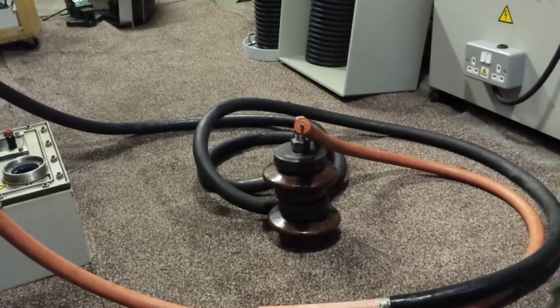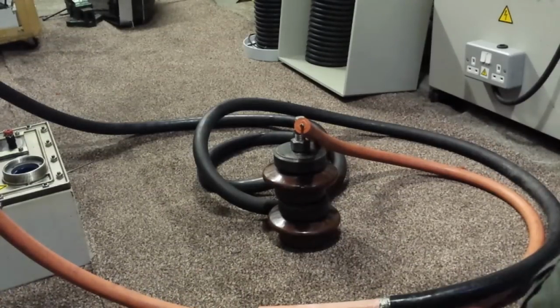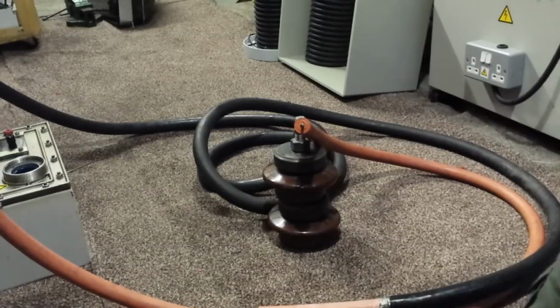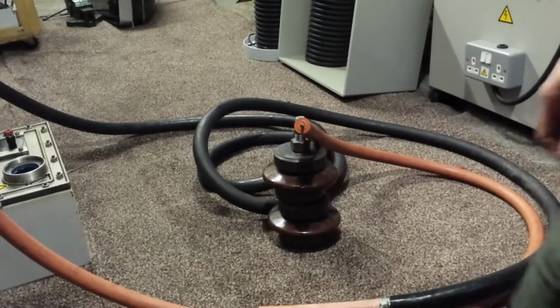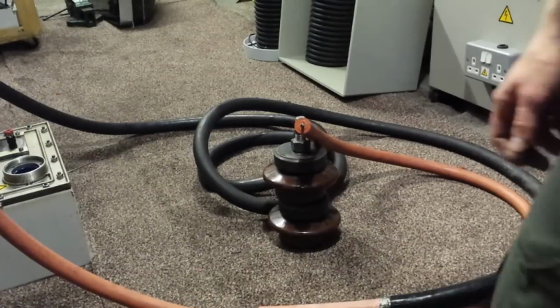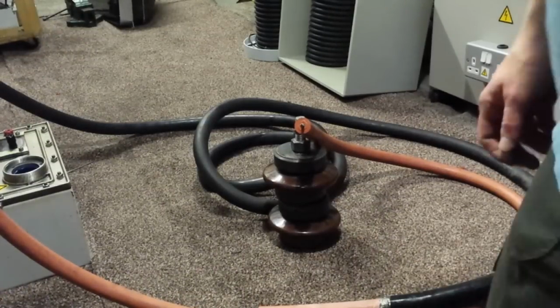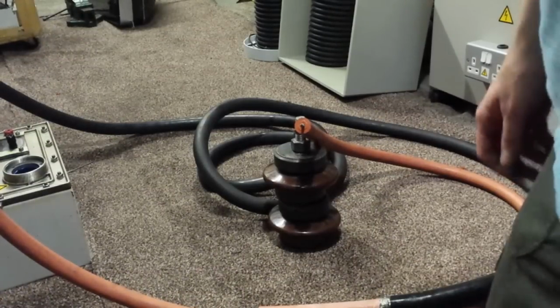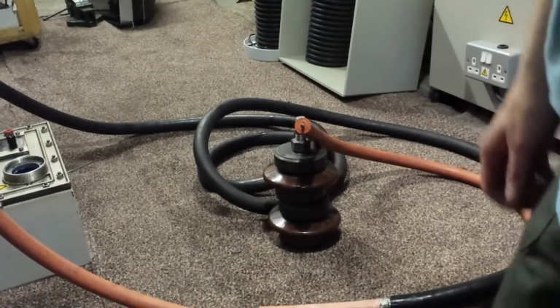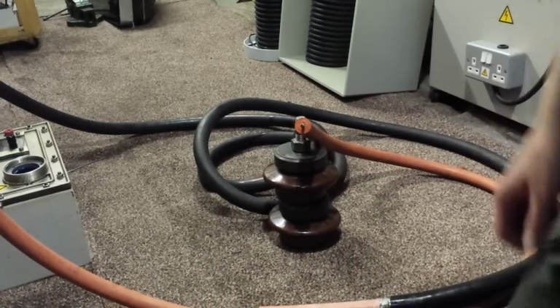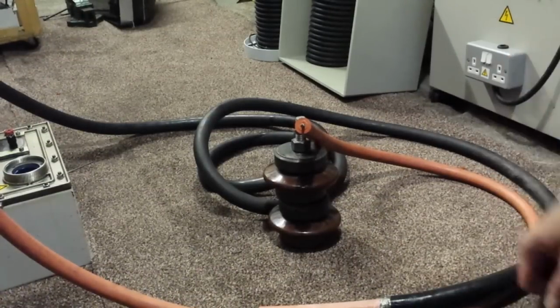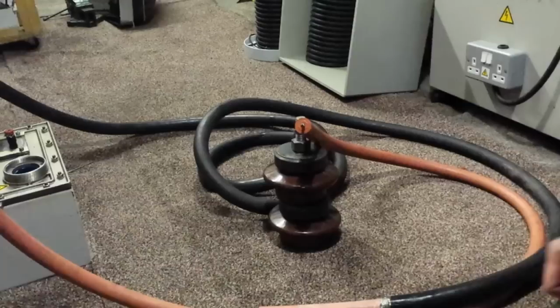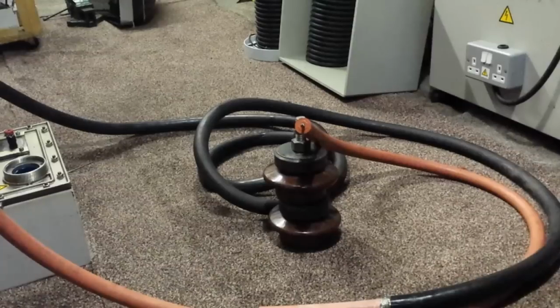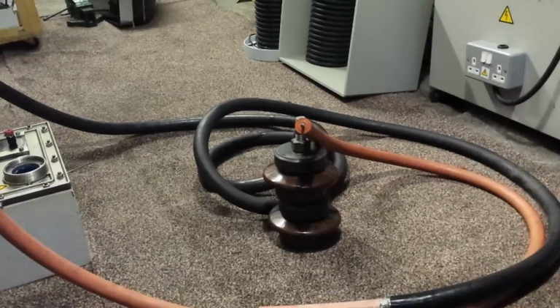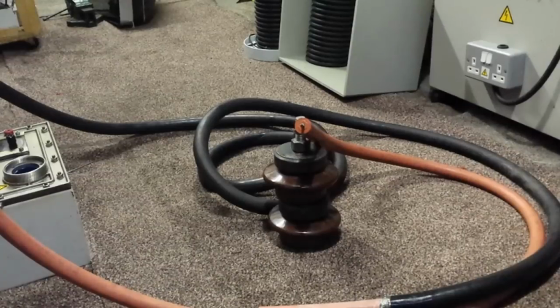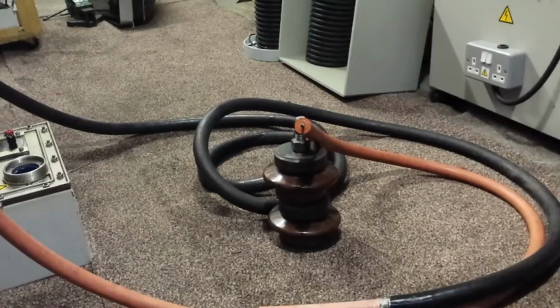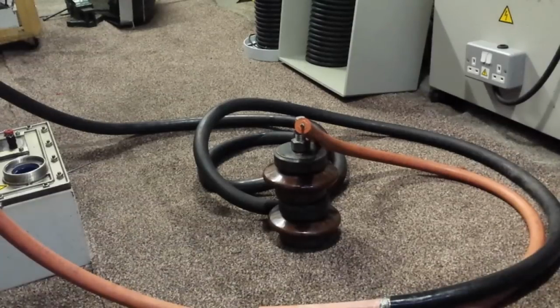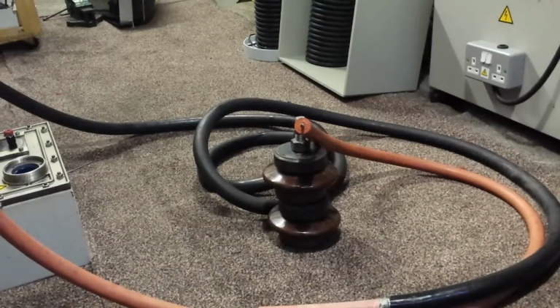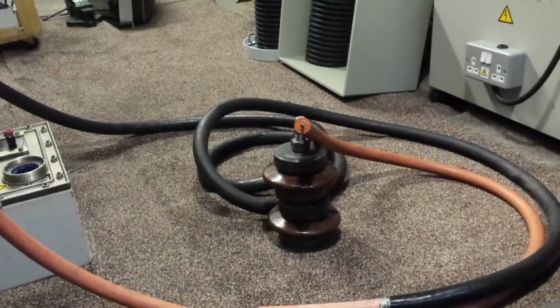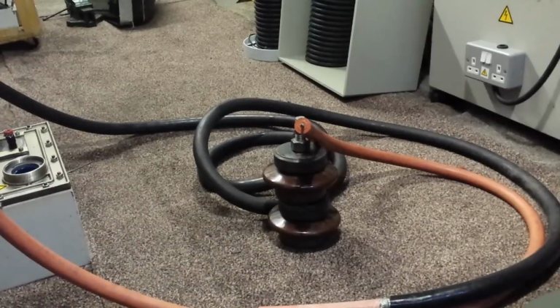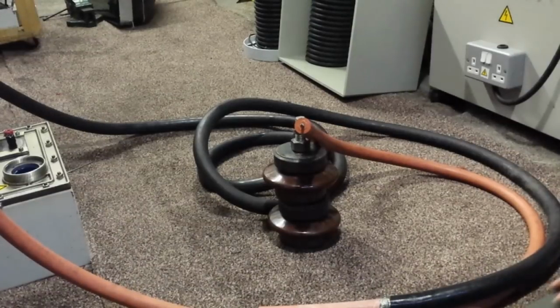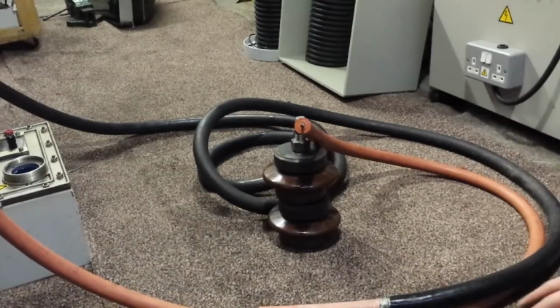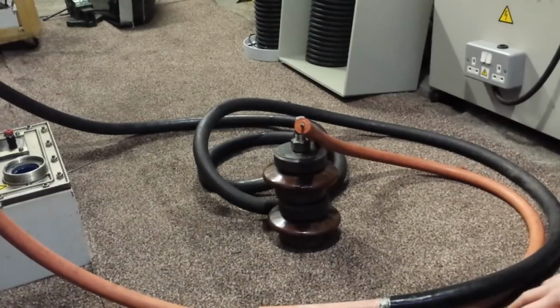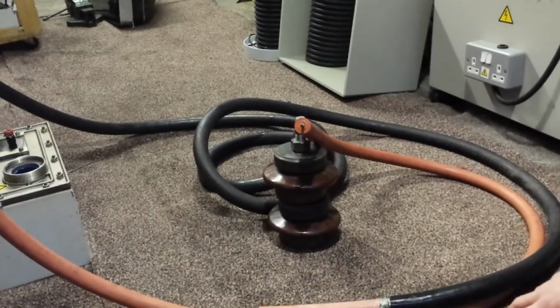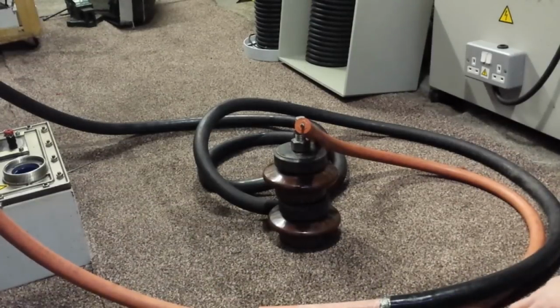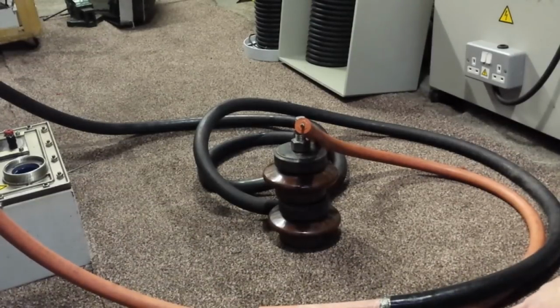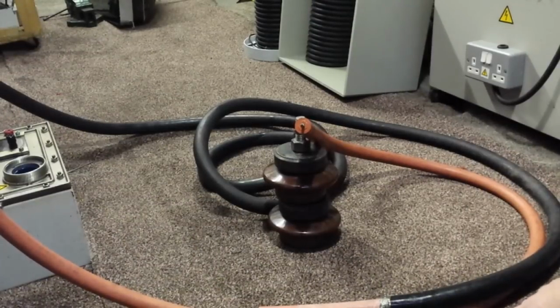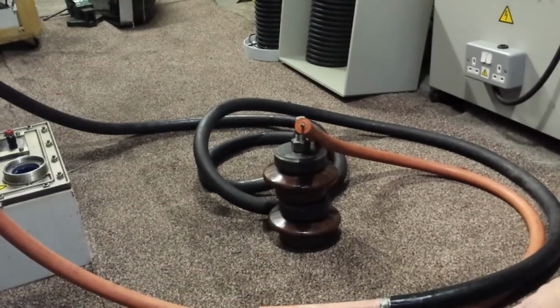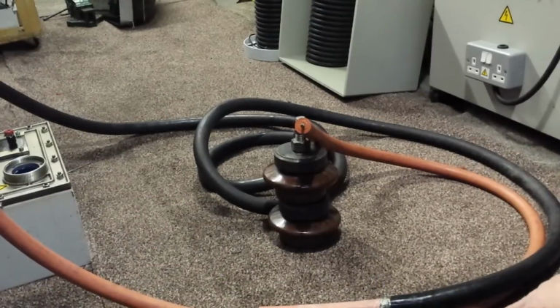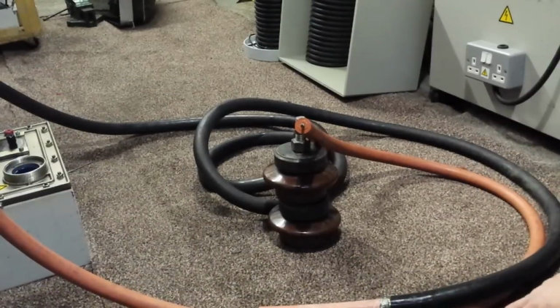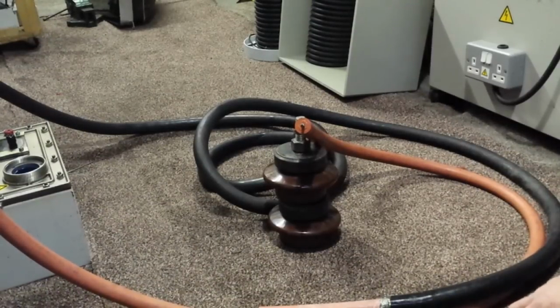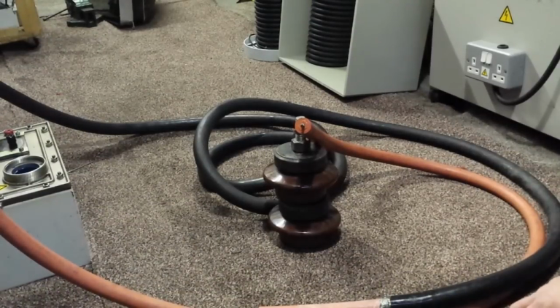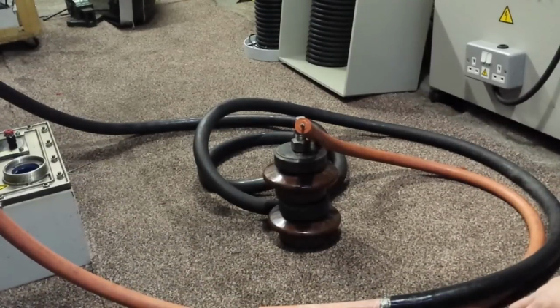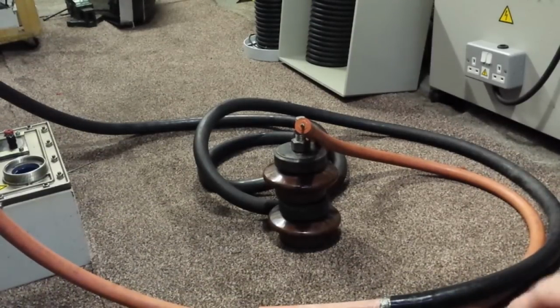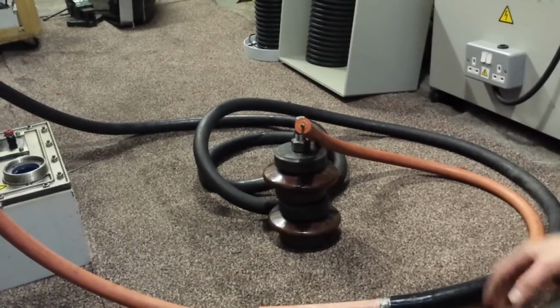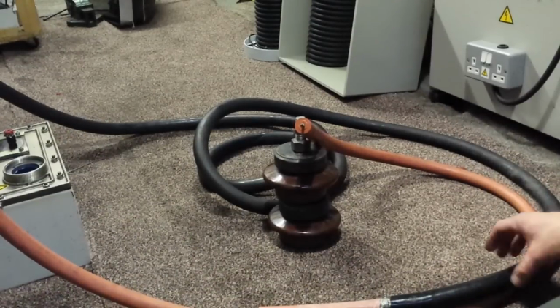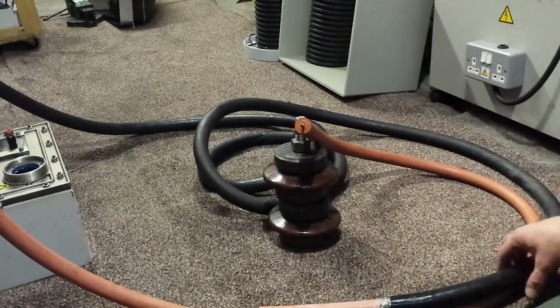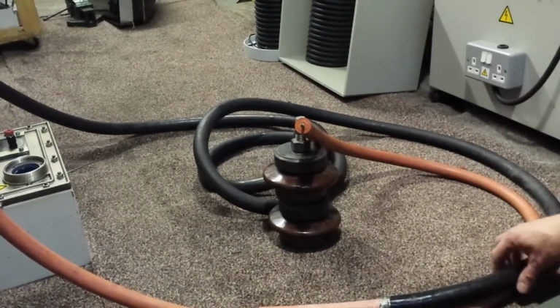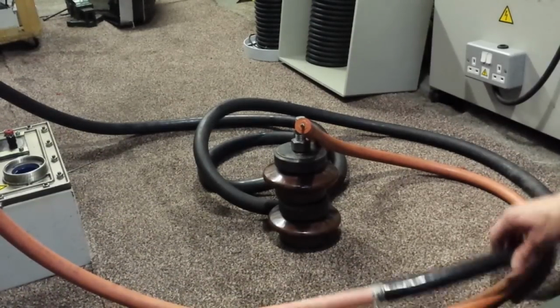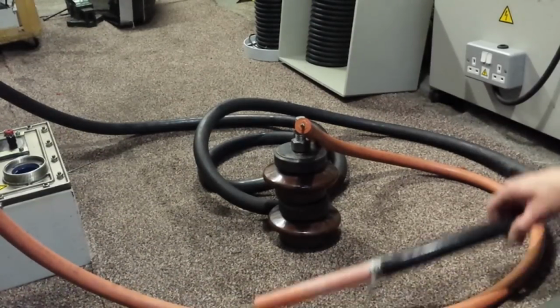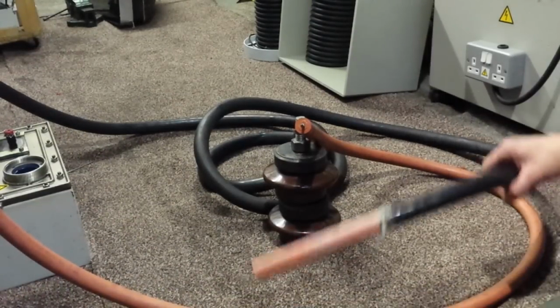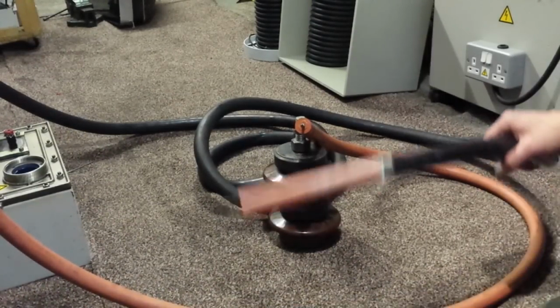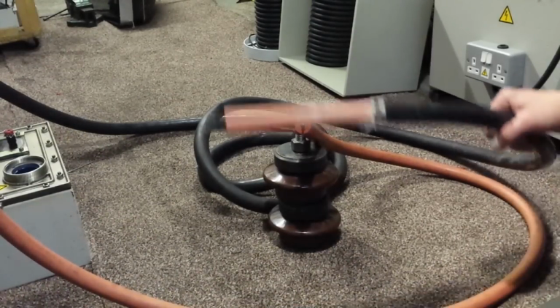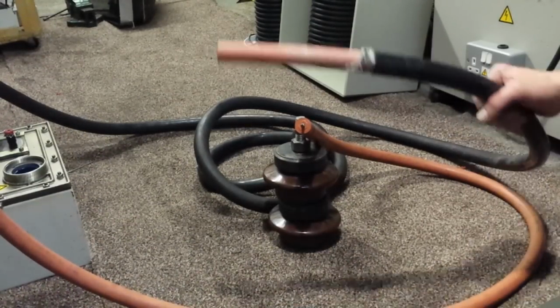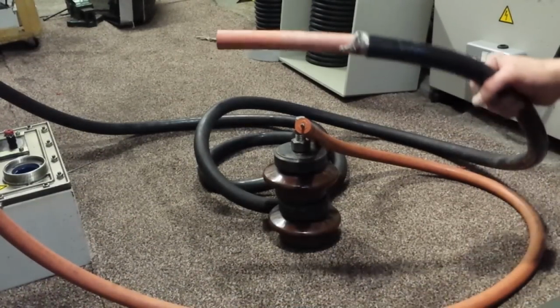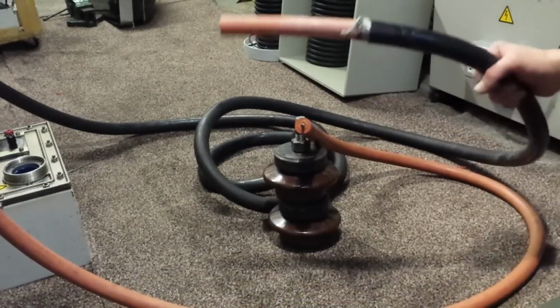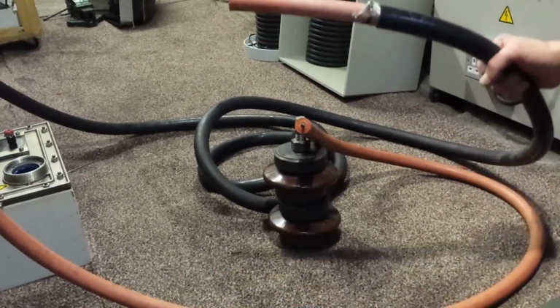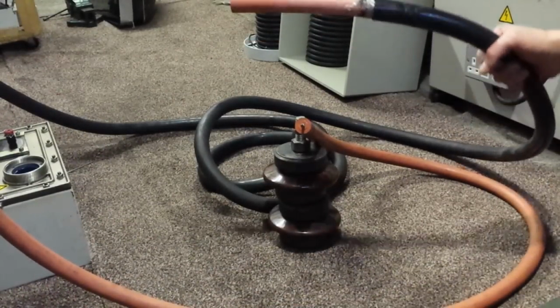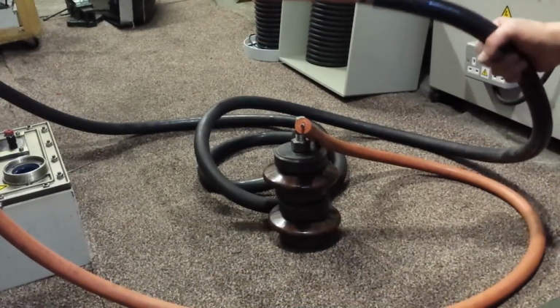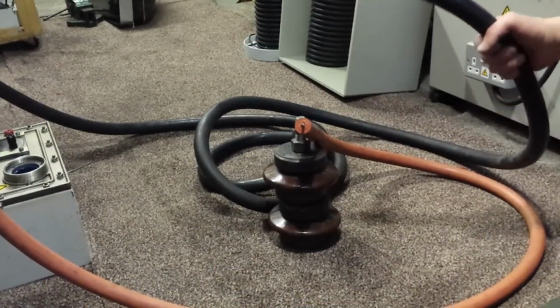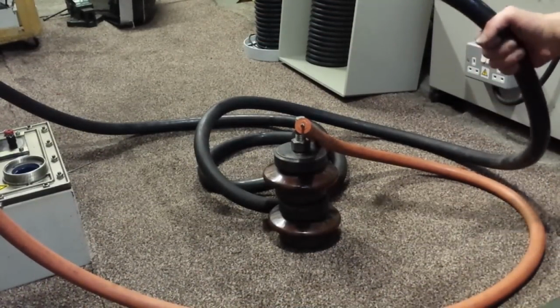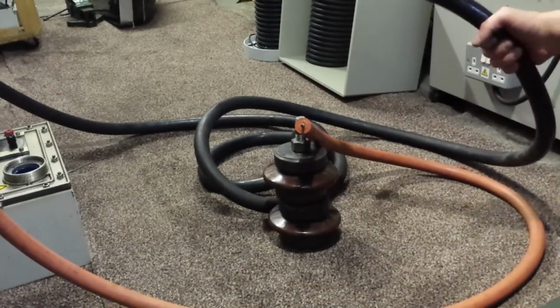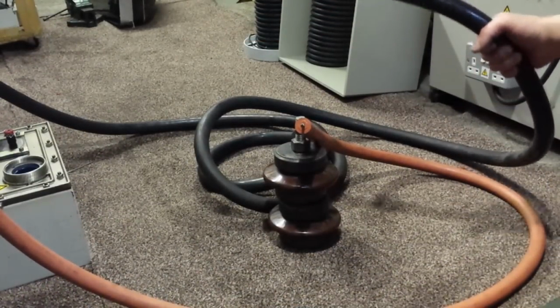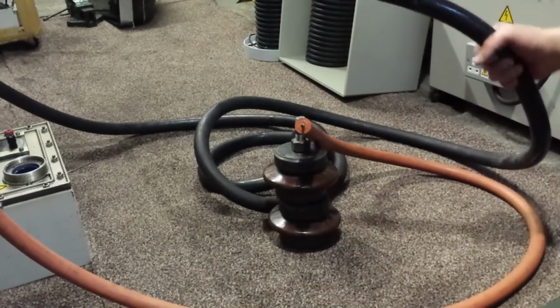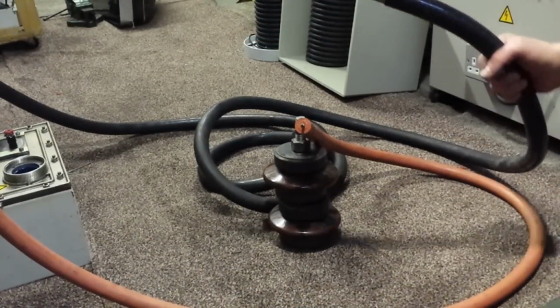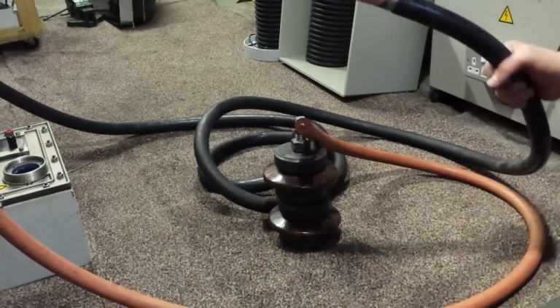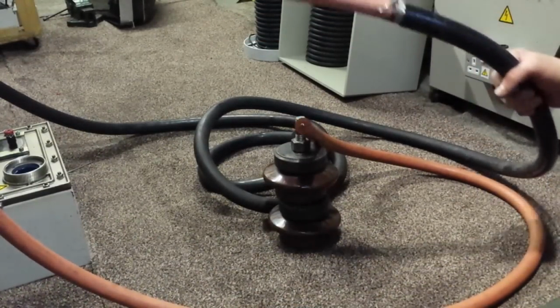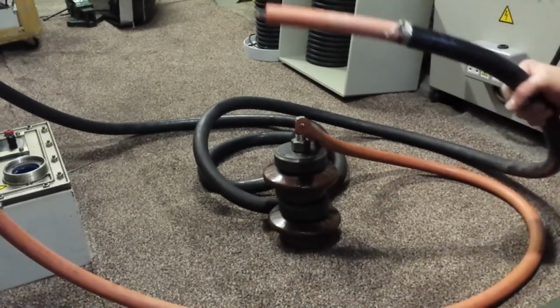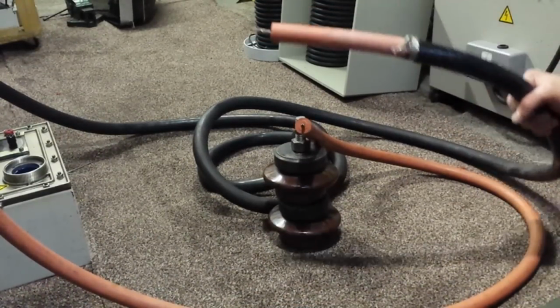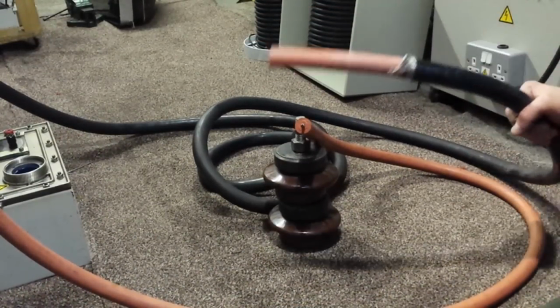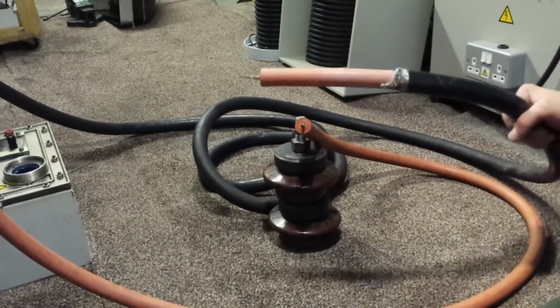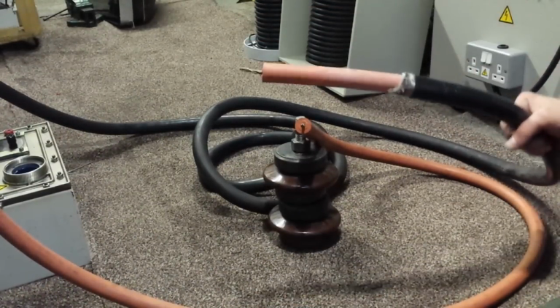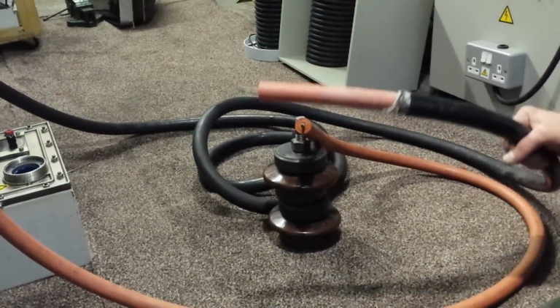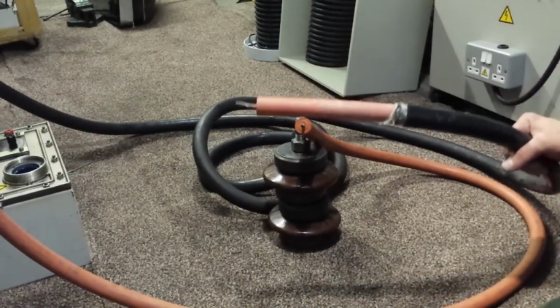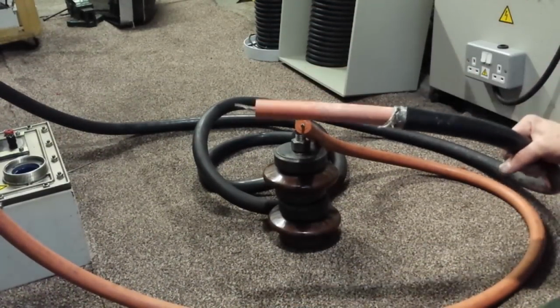Hello there, good friends of YouTube. What I've got here today is some big 200KV x-ray wire.